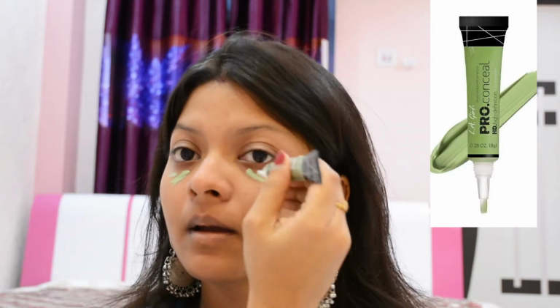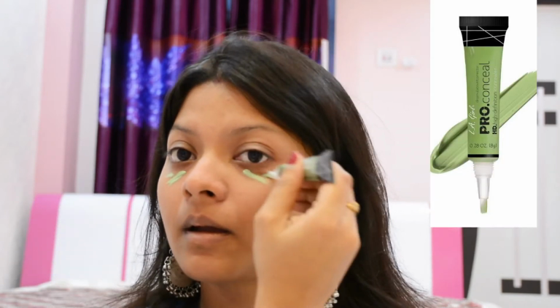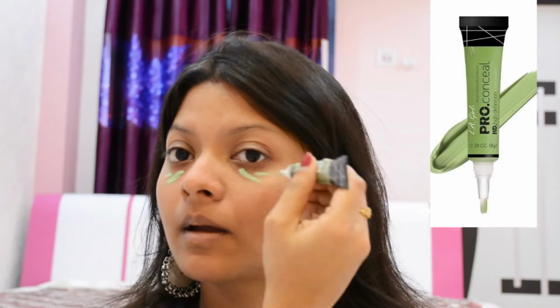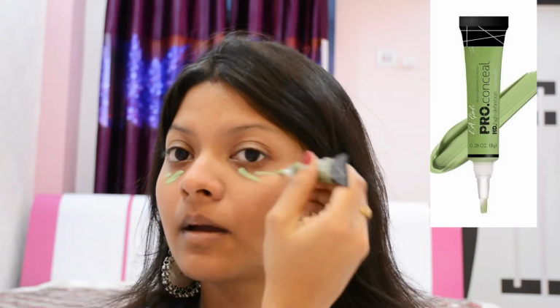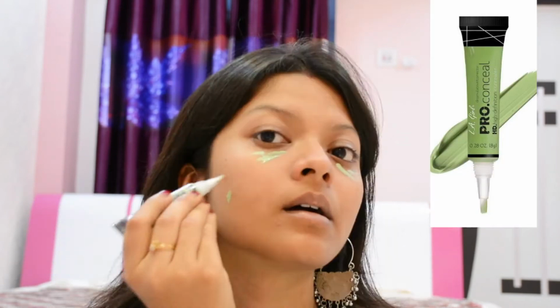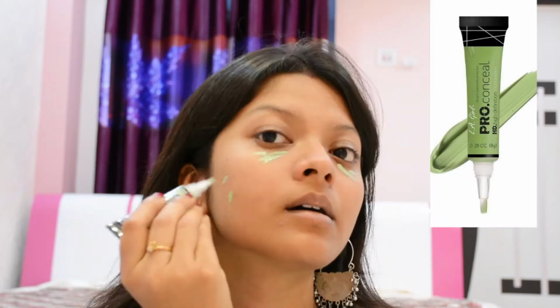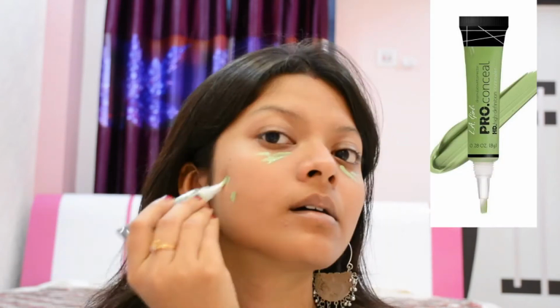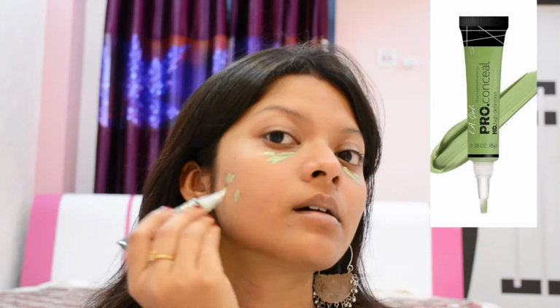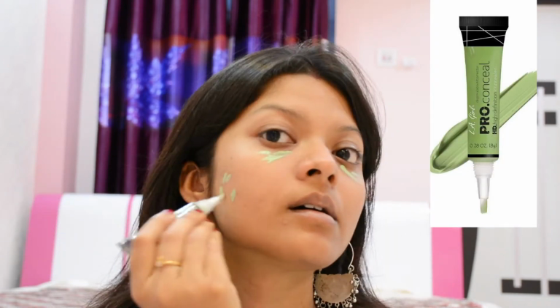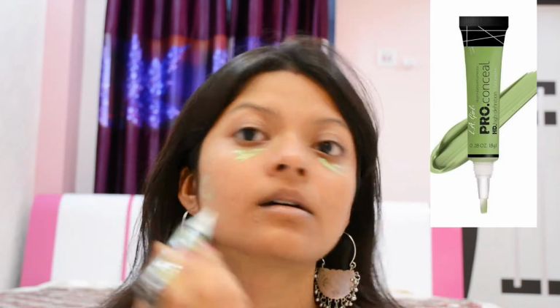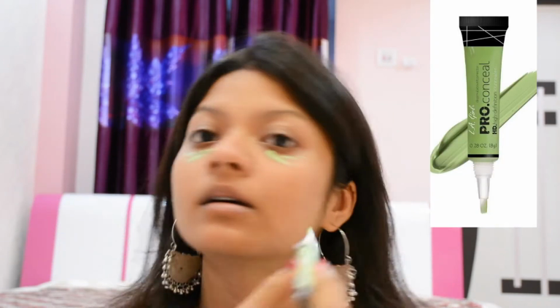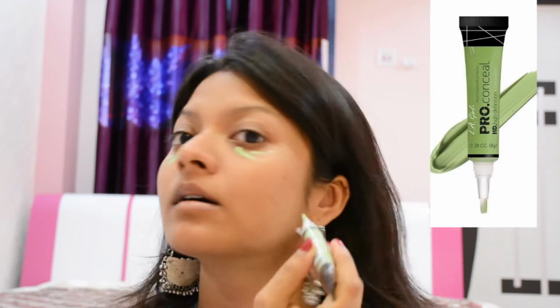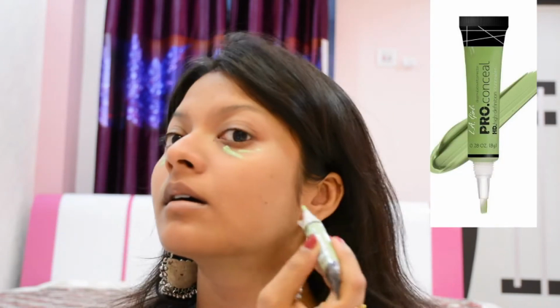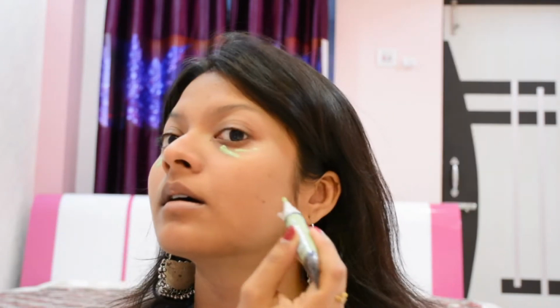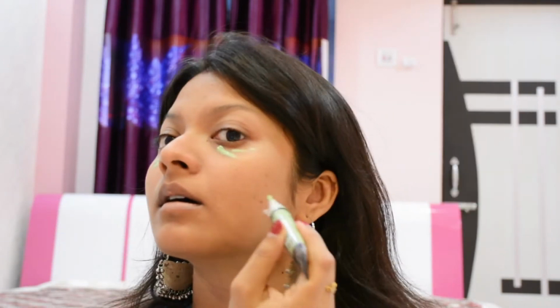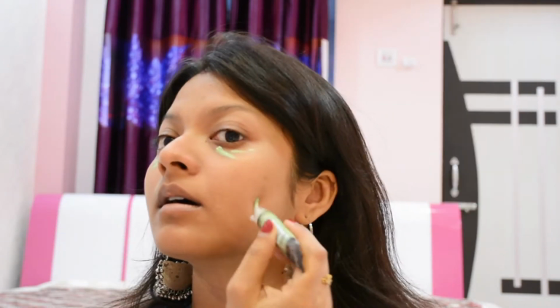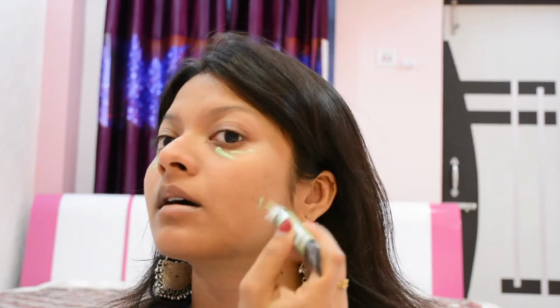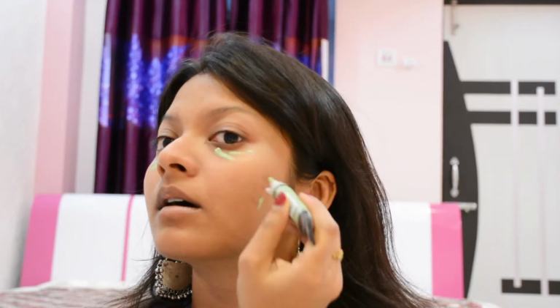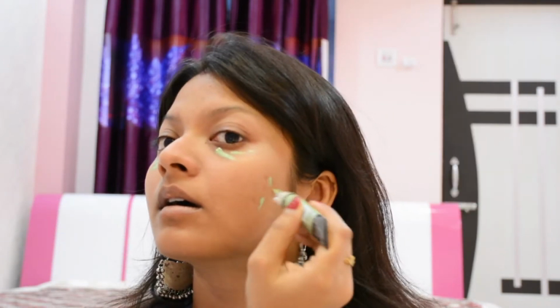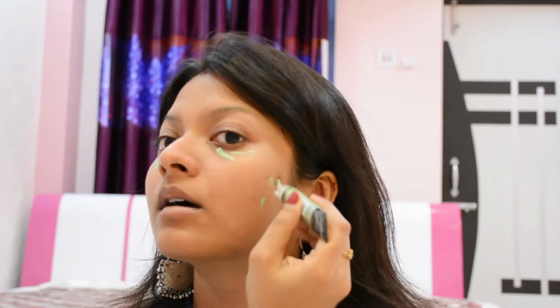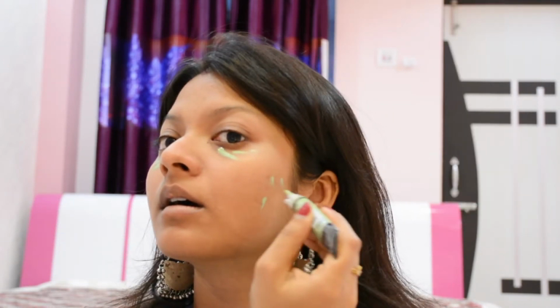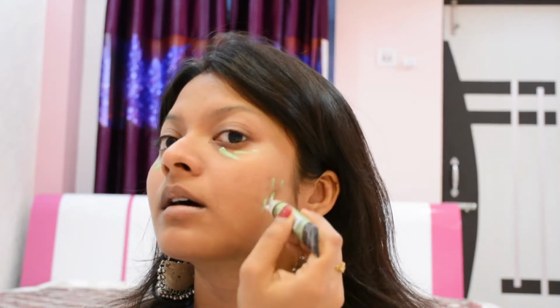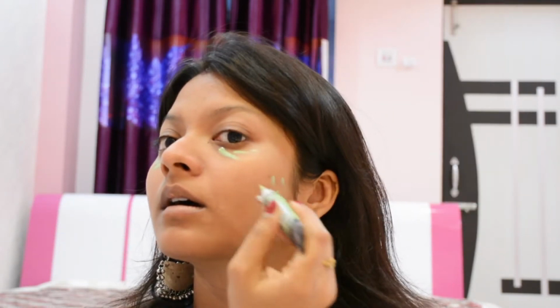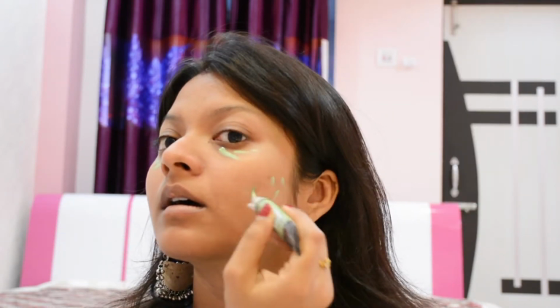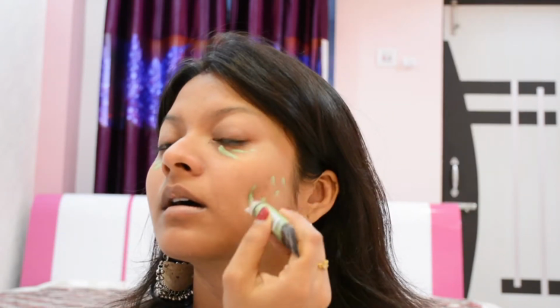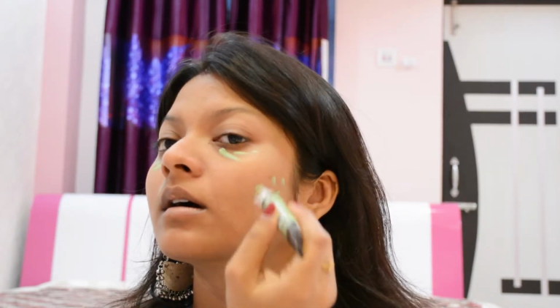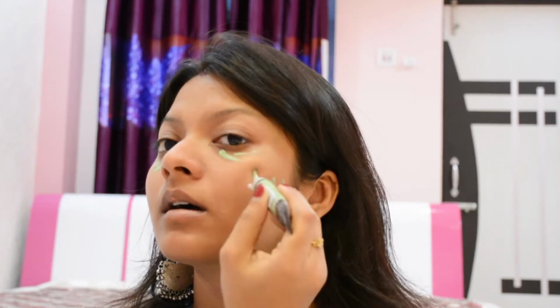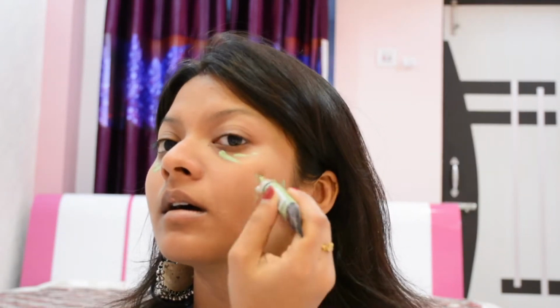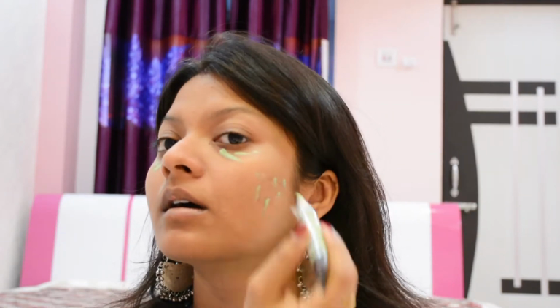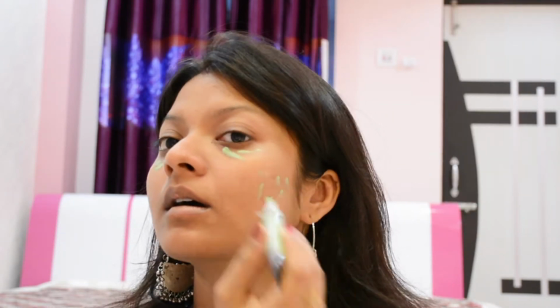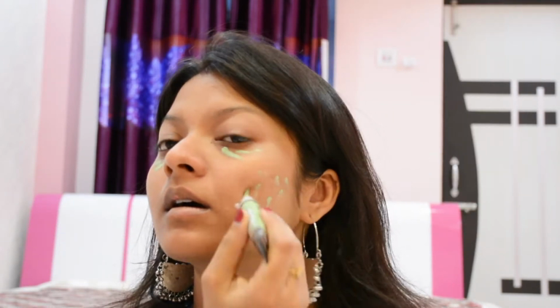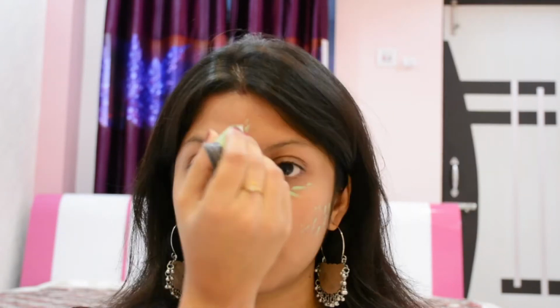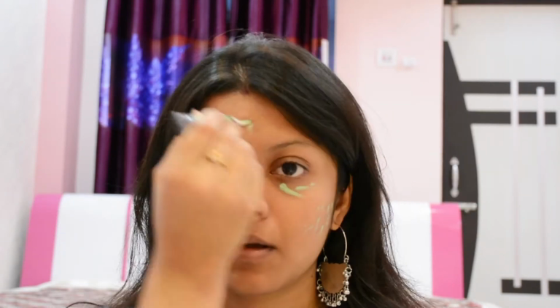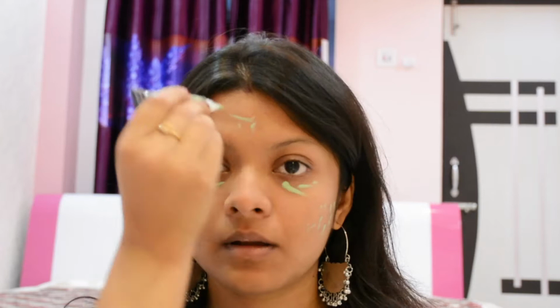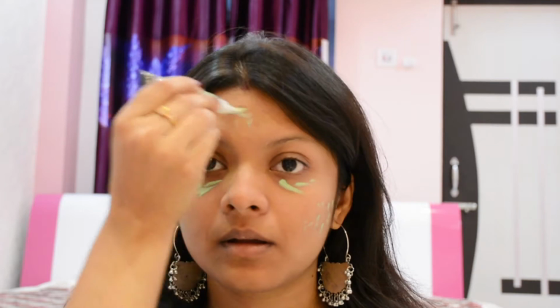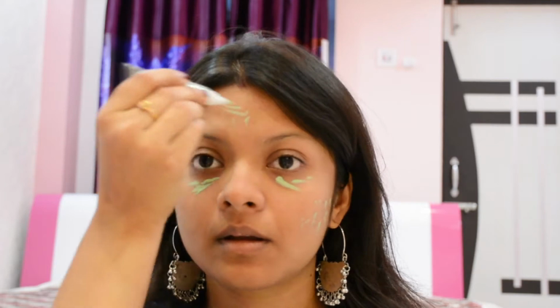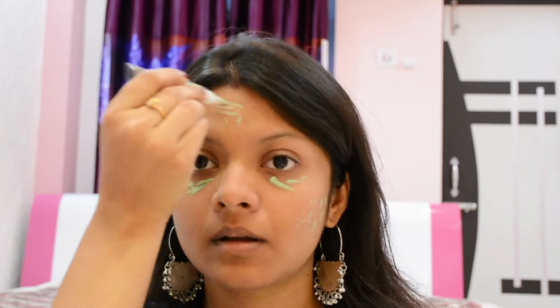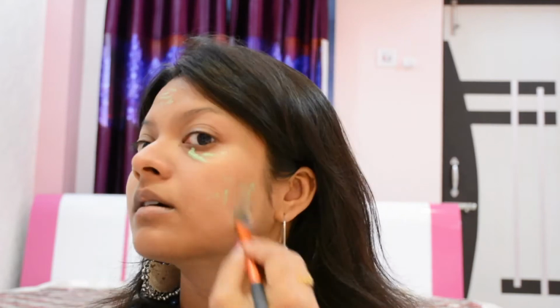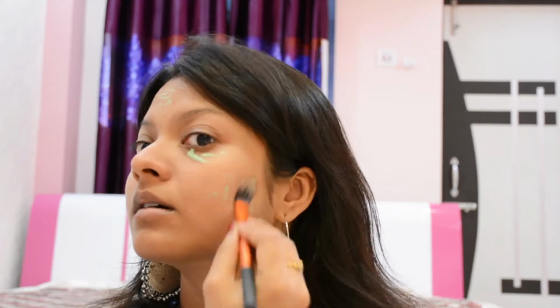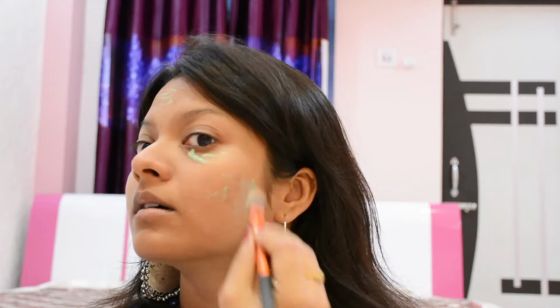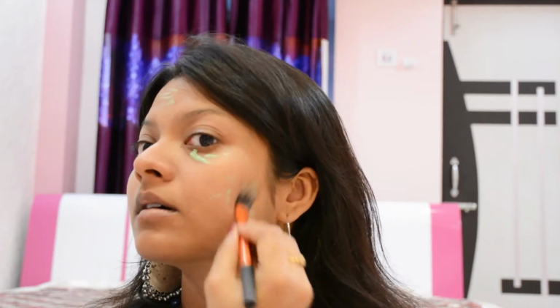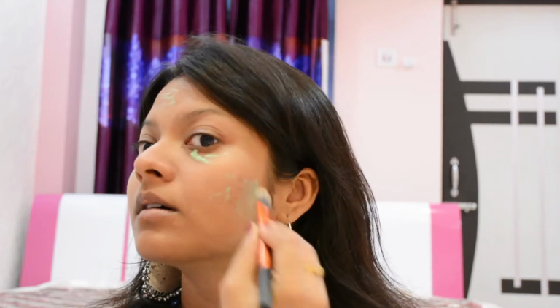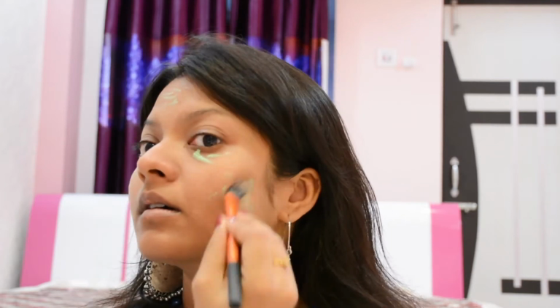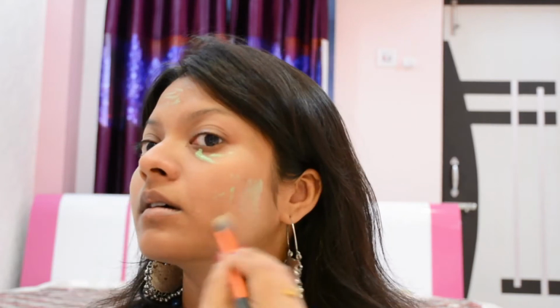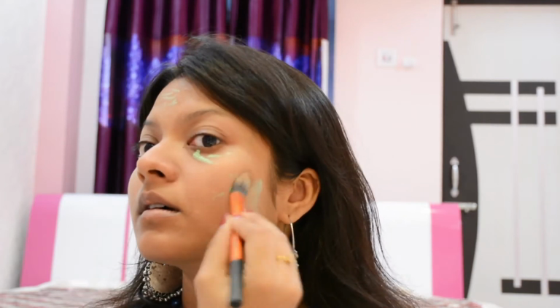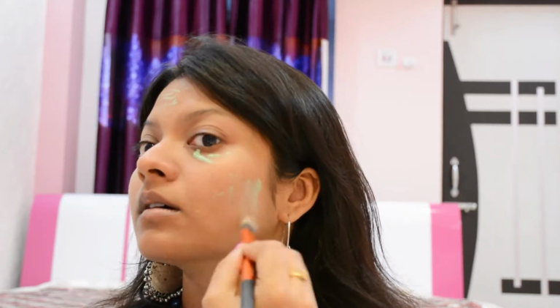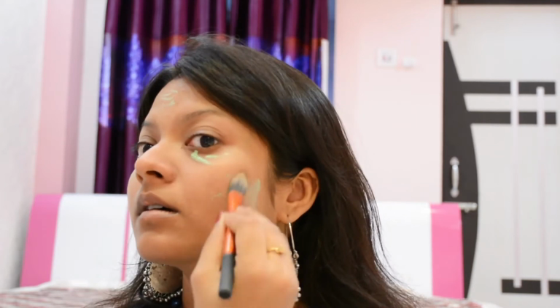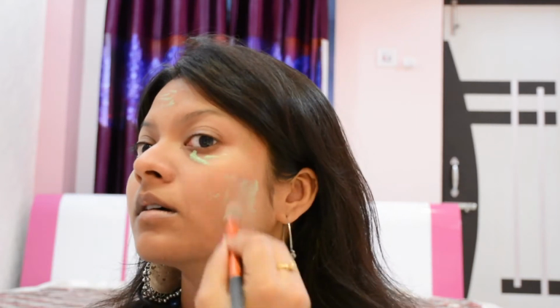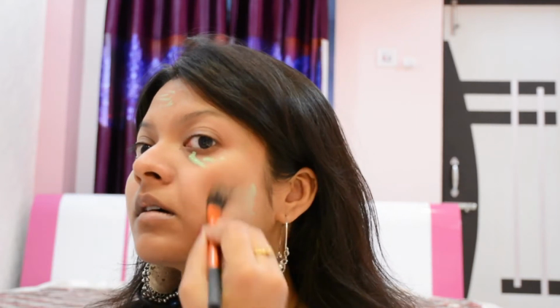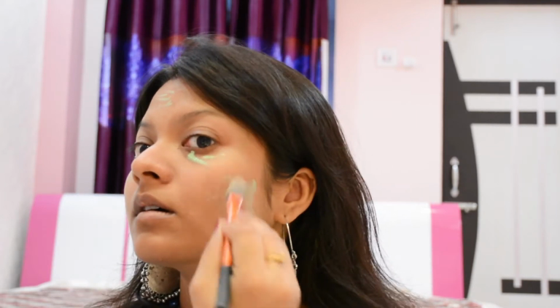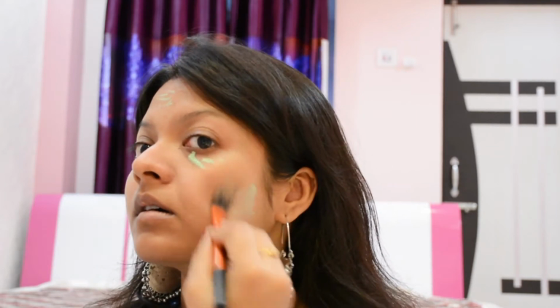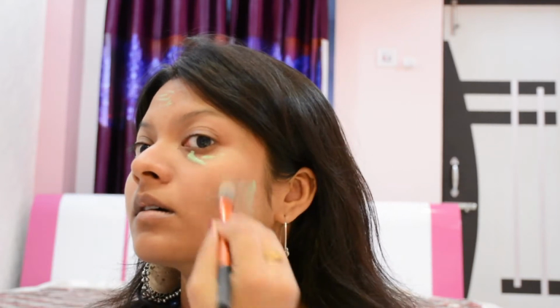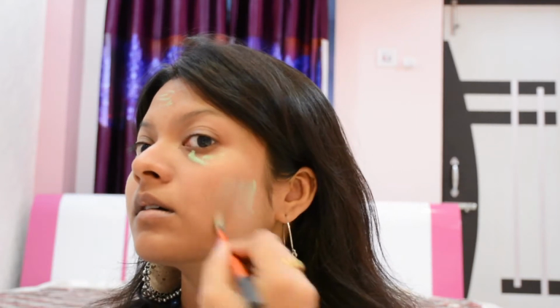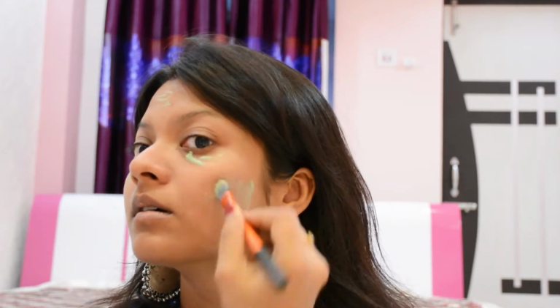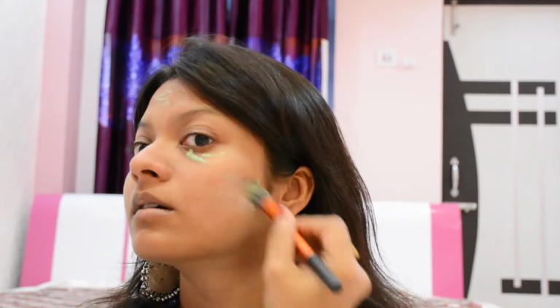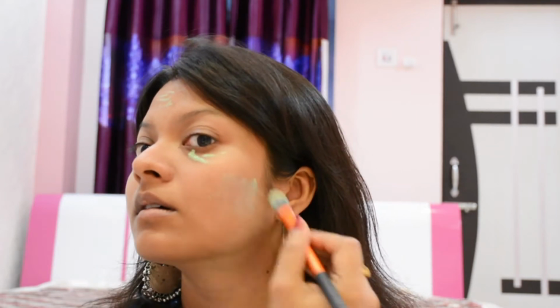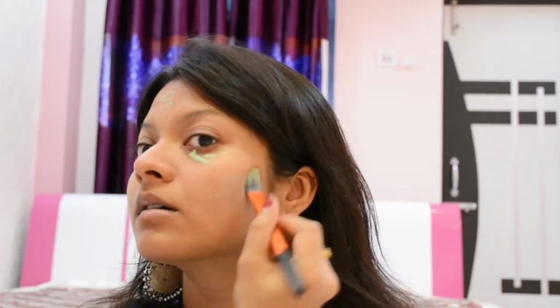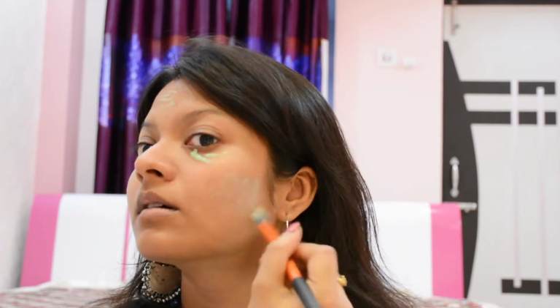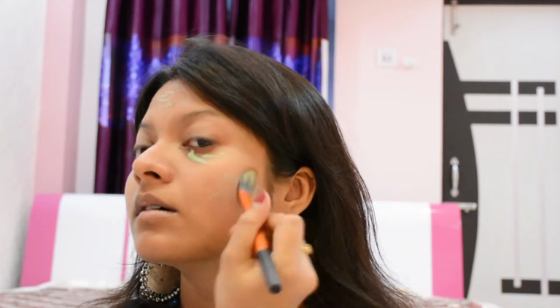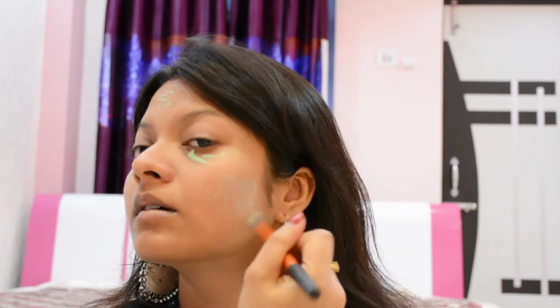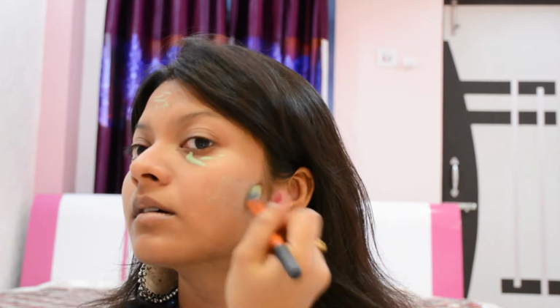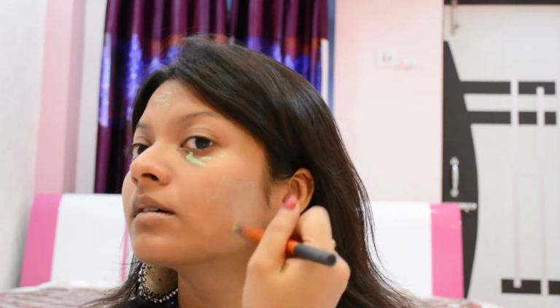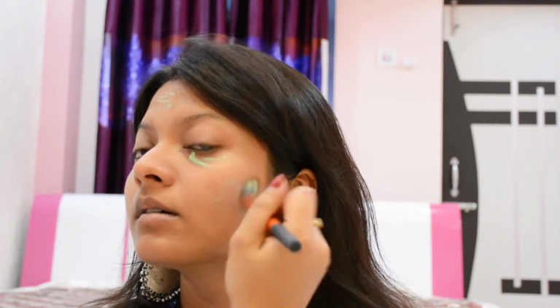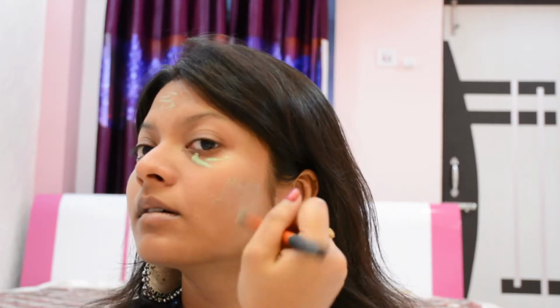Now using a color corrector — this is by LA Girl. It helps to eliminate all discoloration from our face.